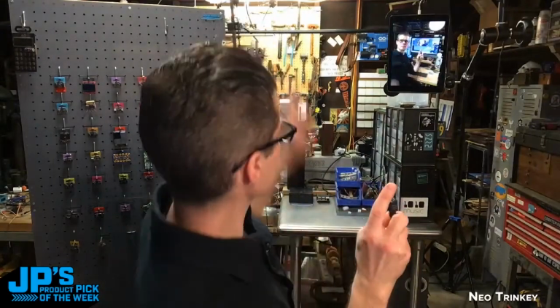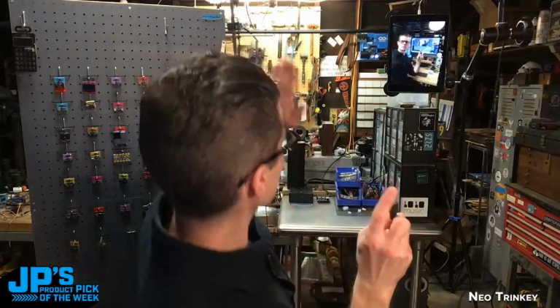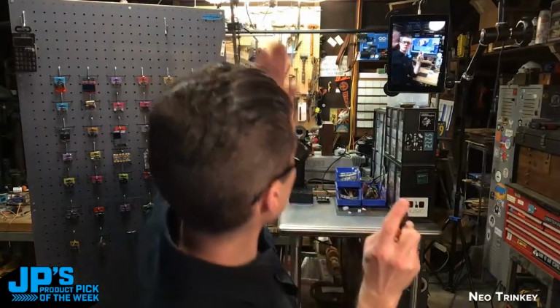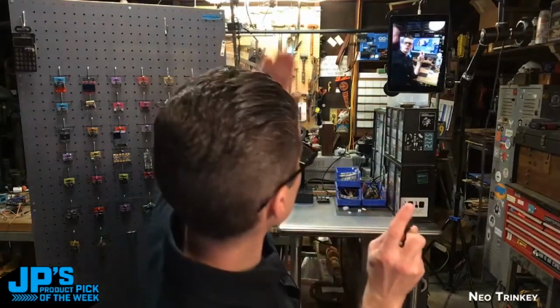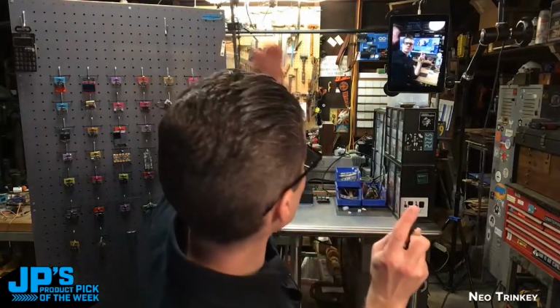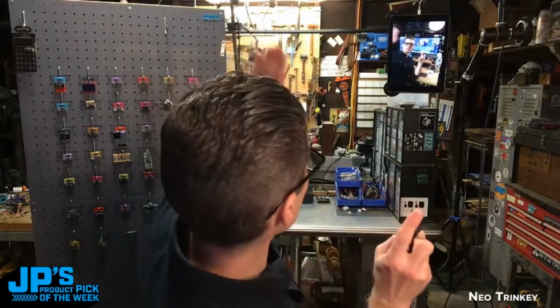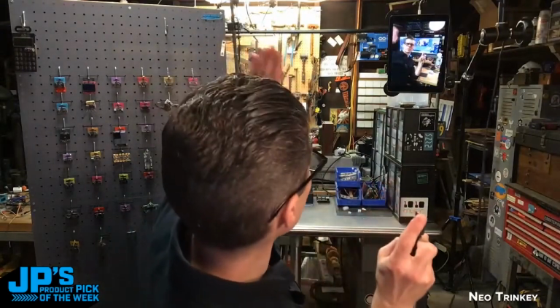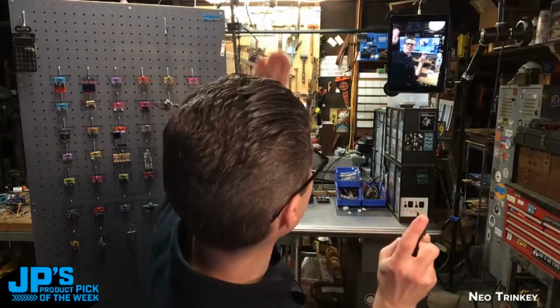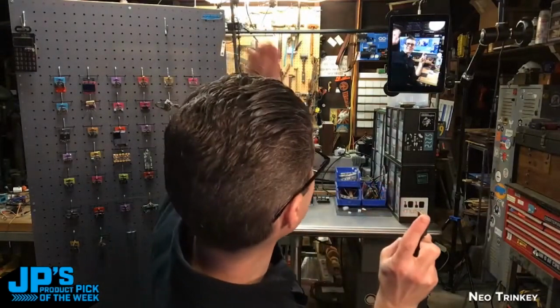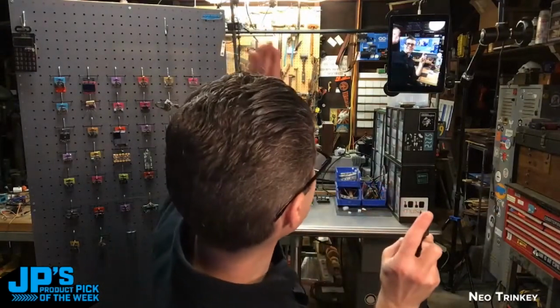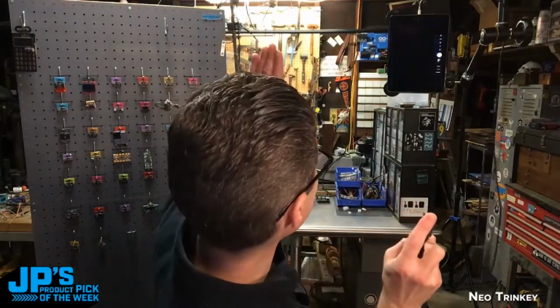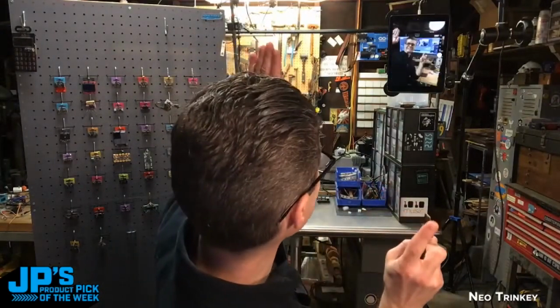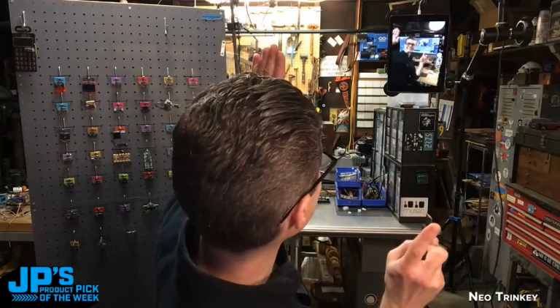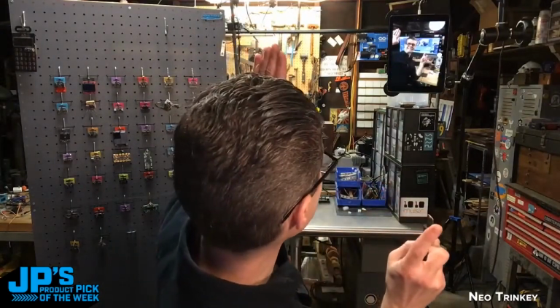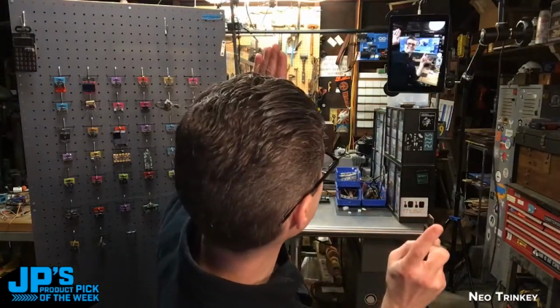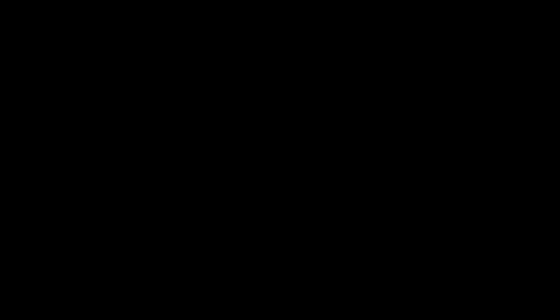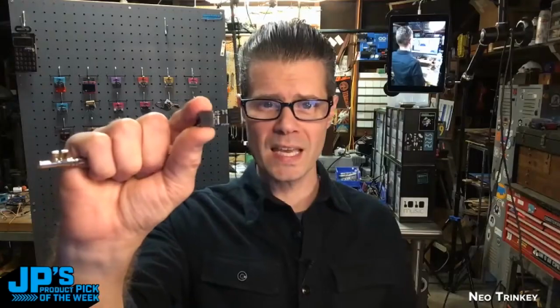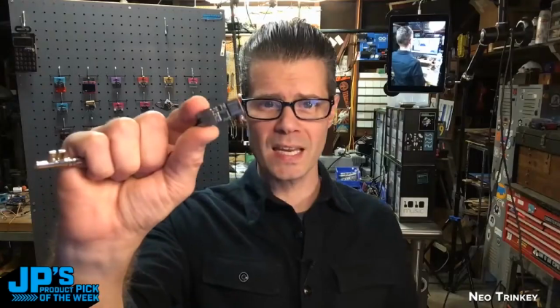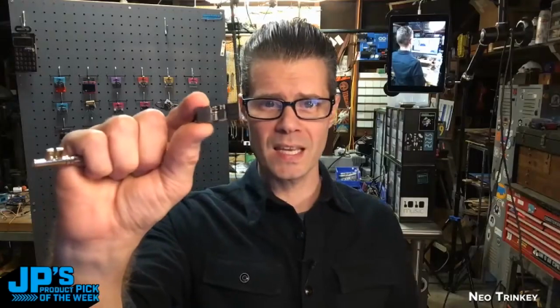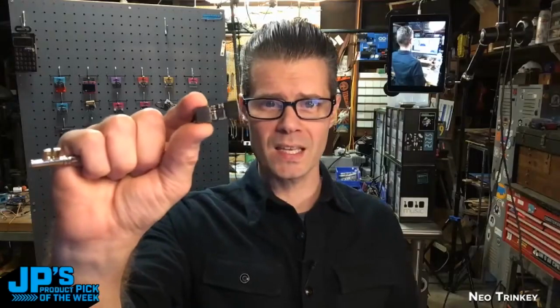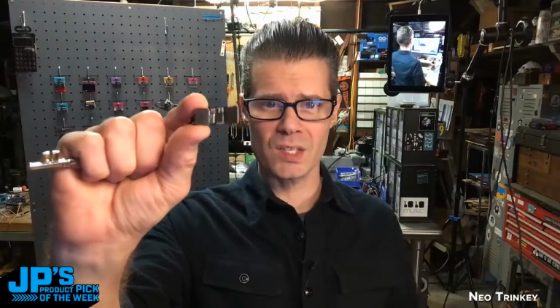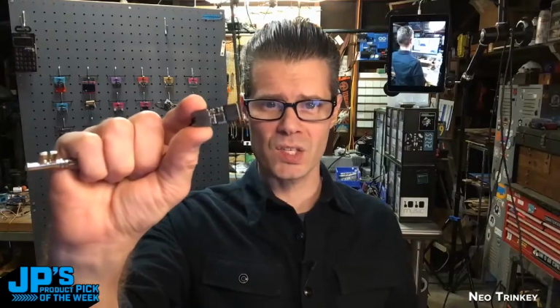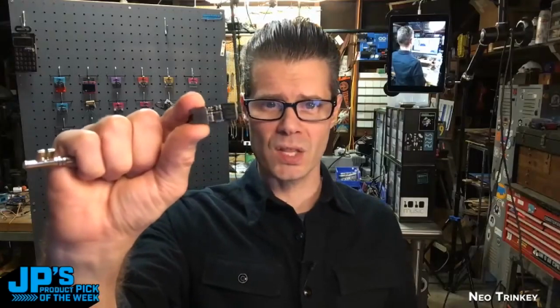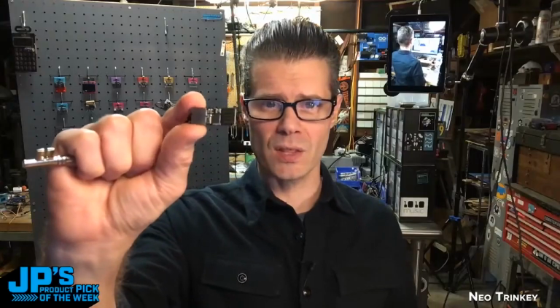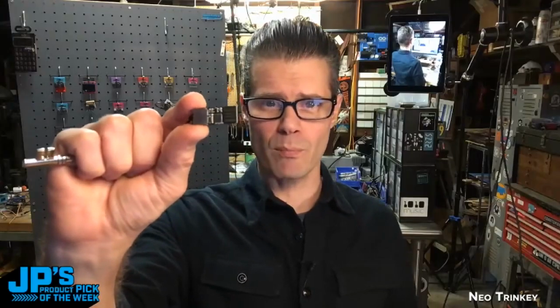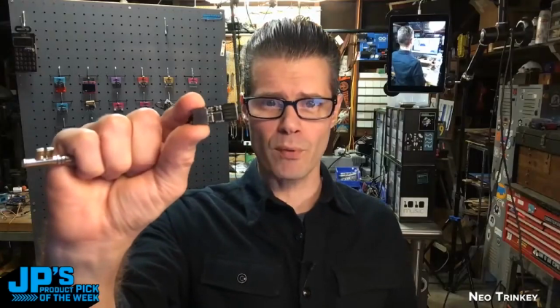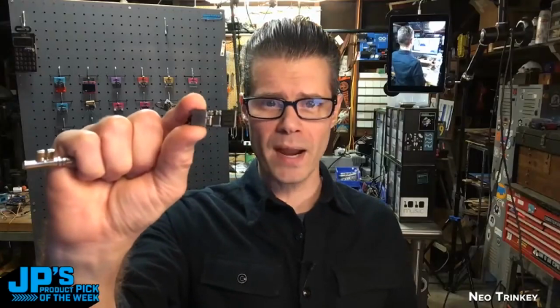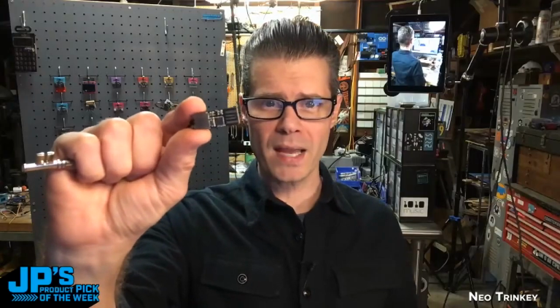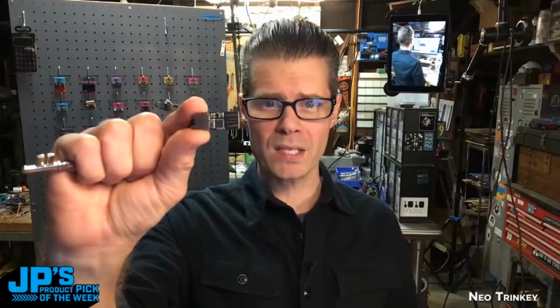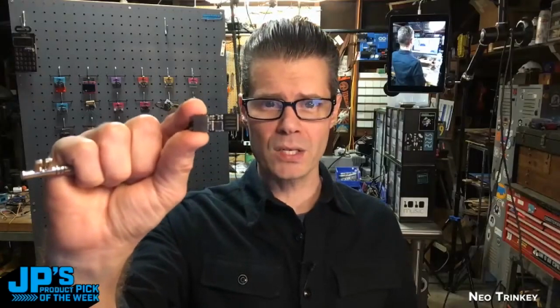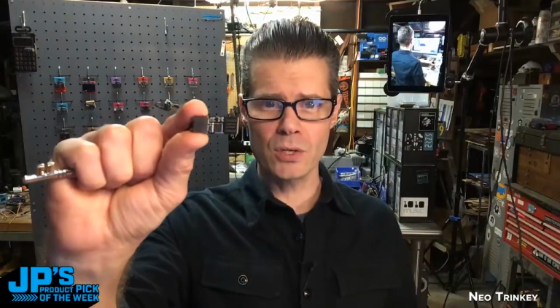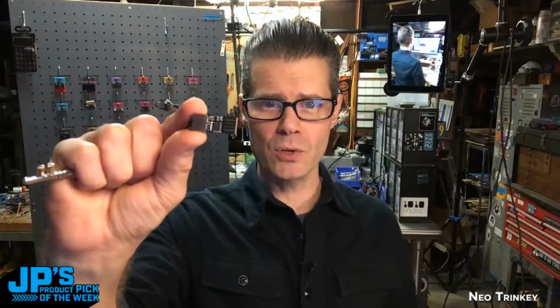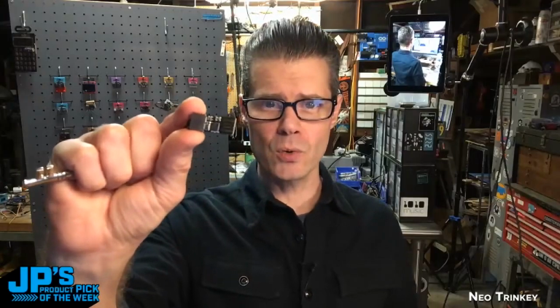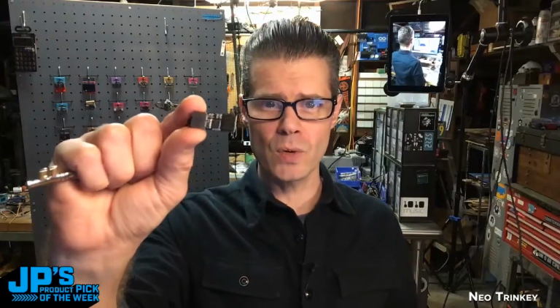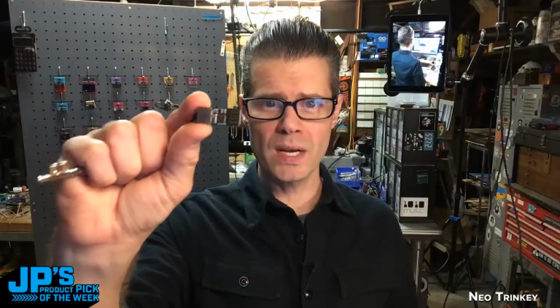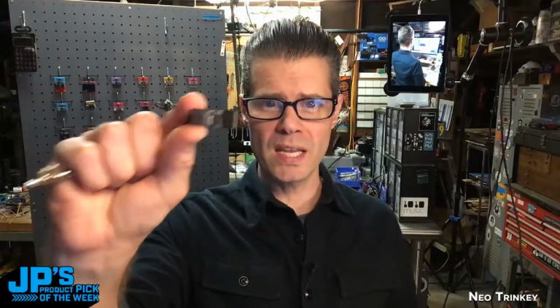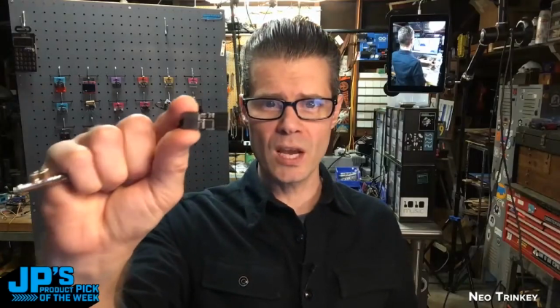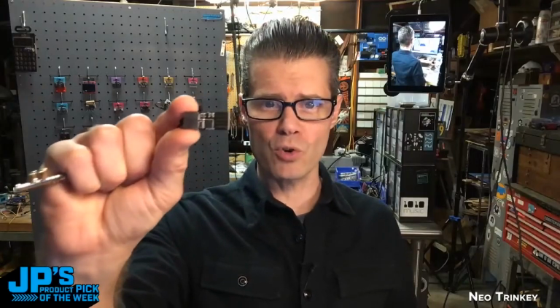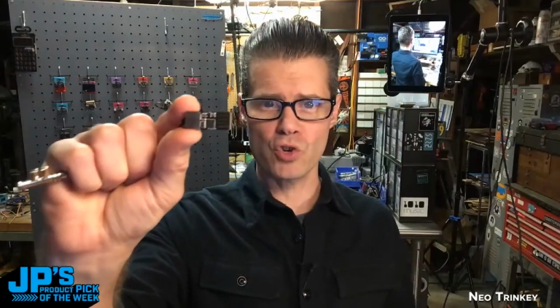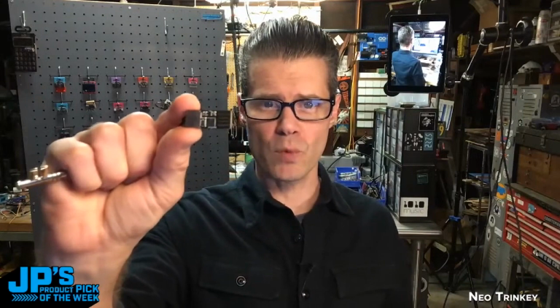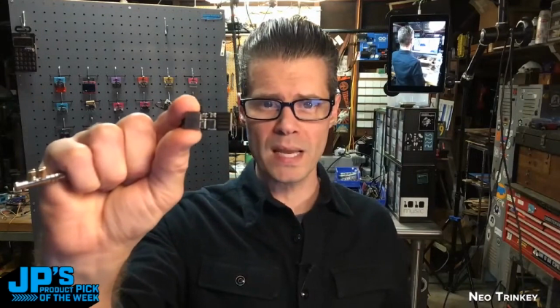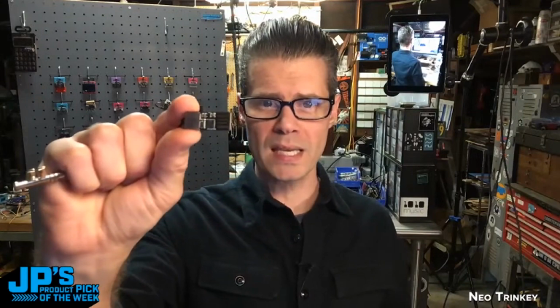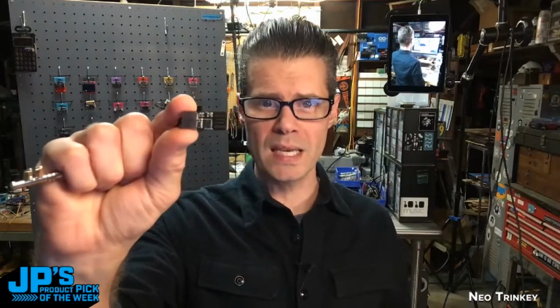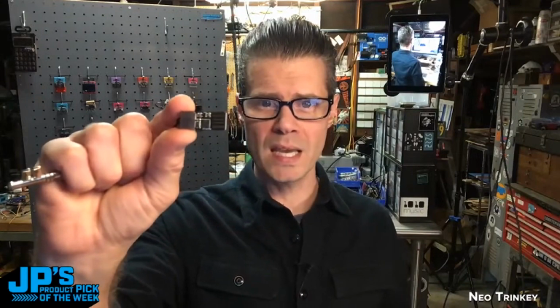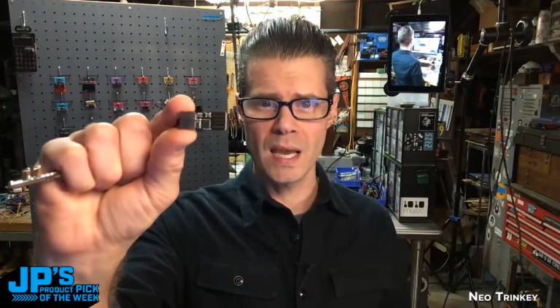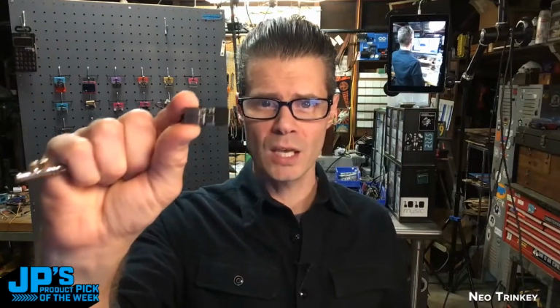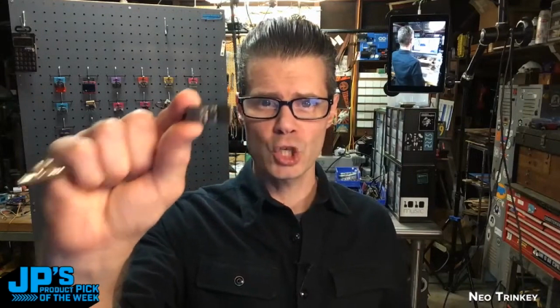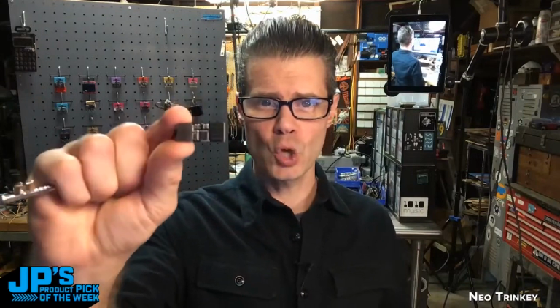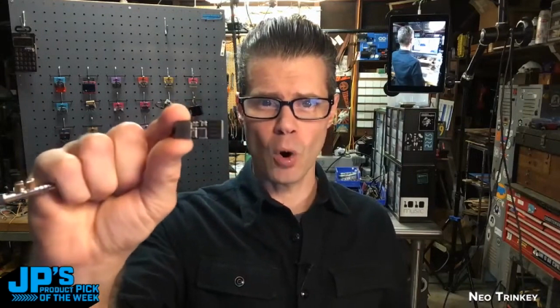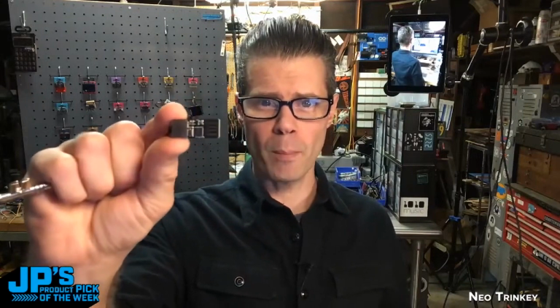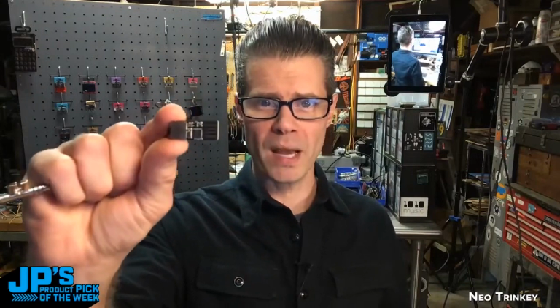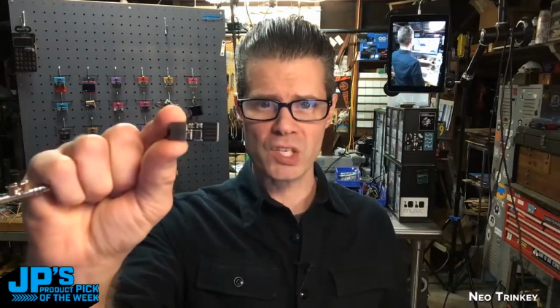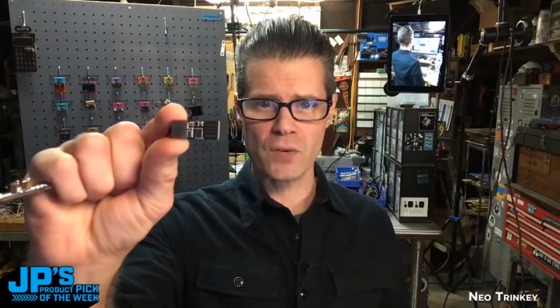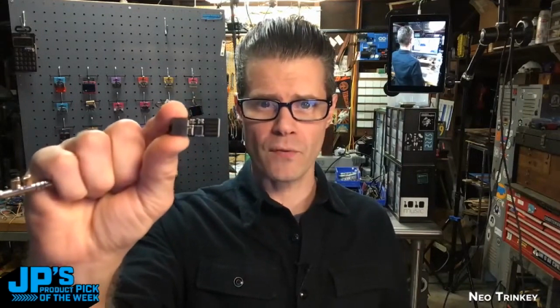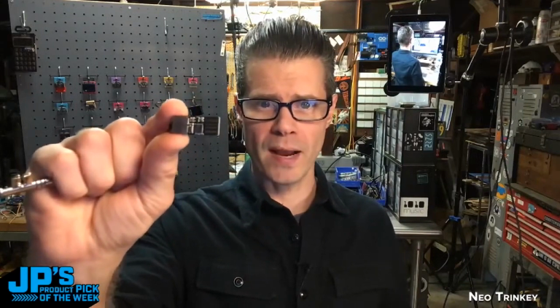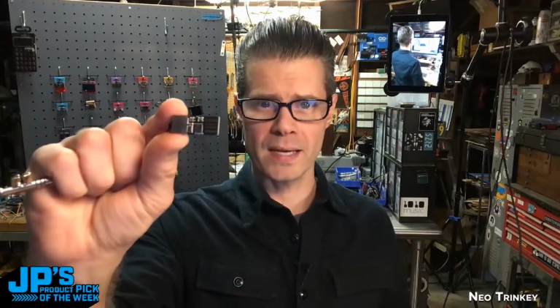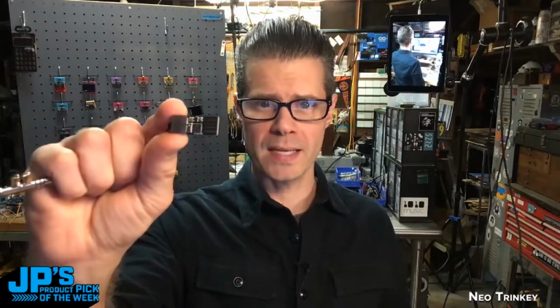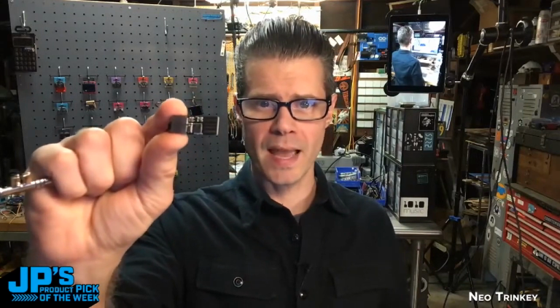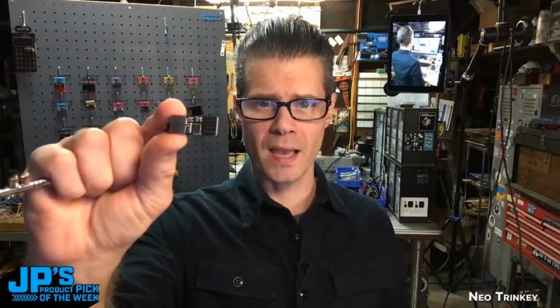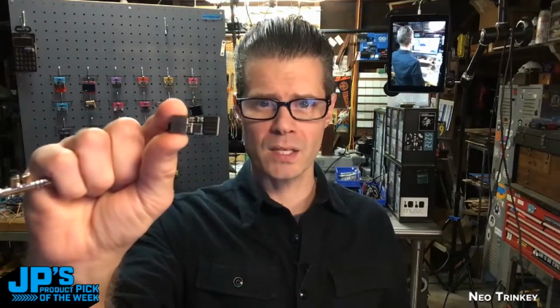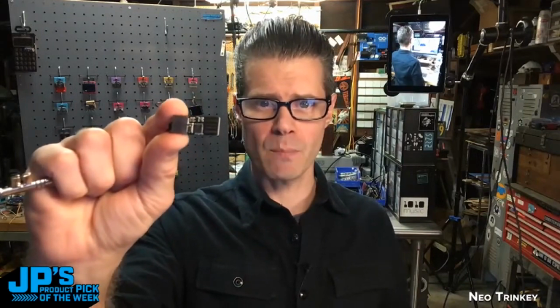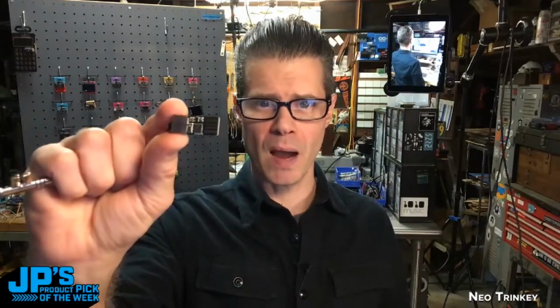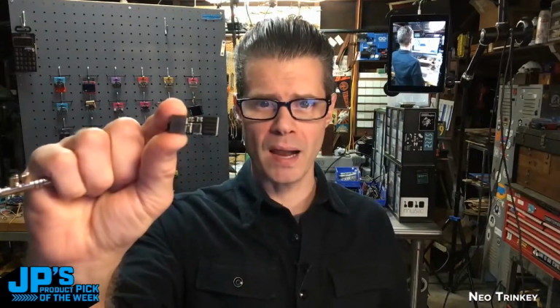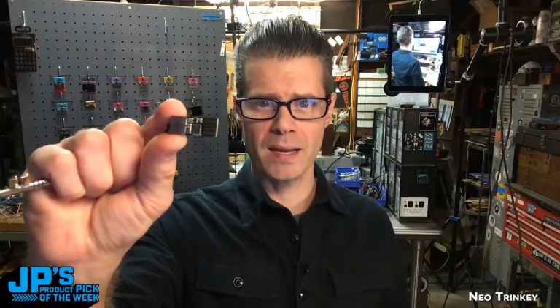Wave everyone. It is the brand new Neo Trinkey, your best friend and mine.